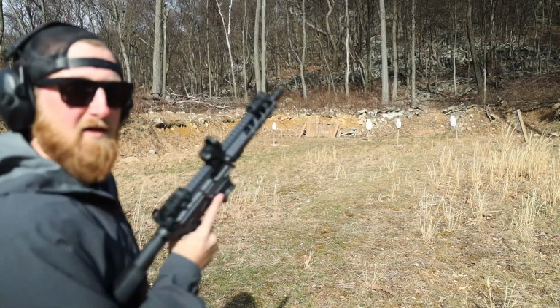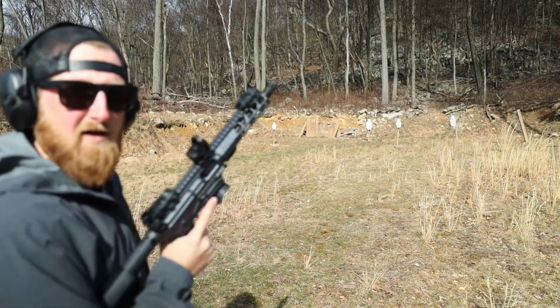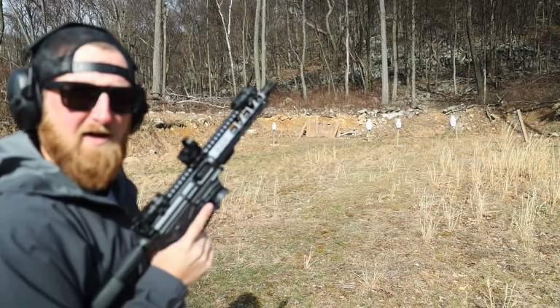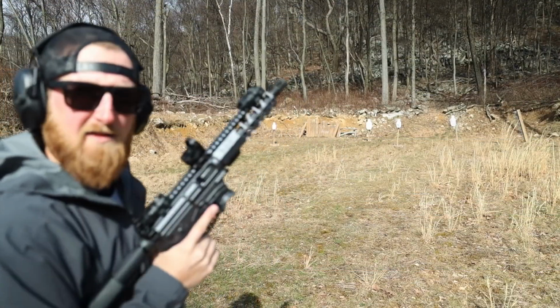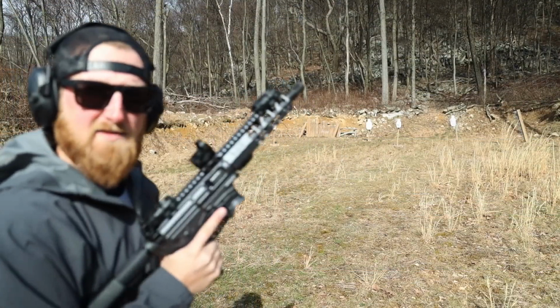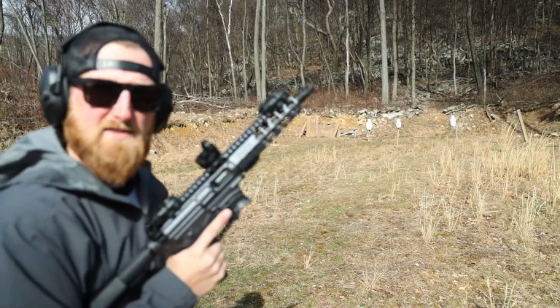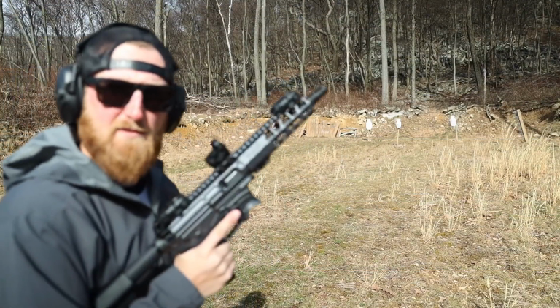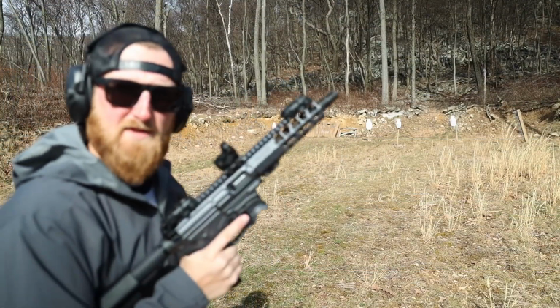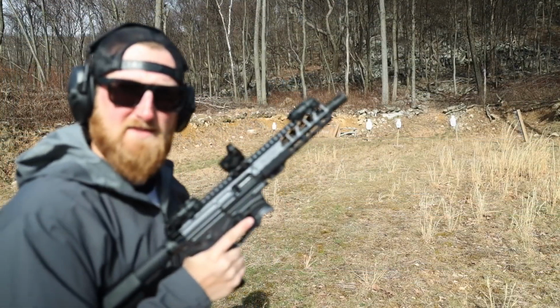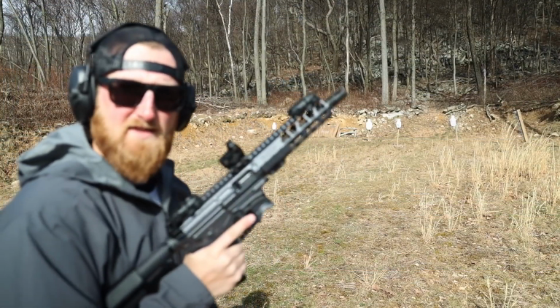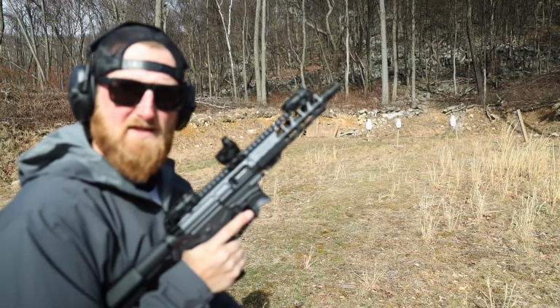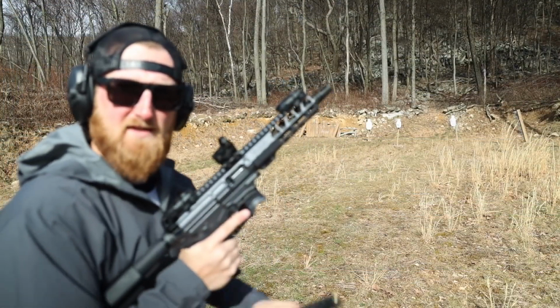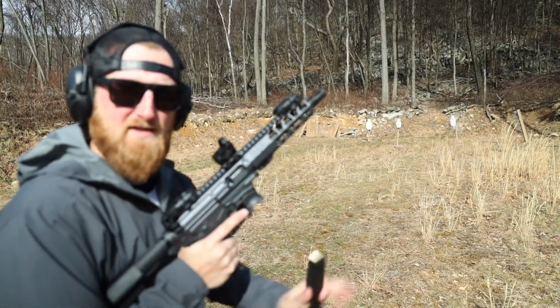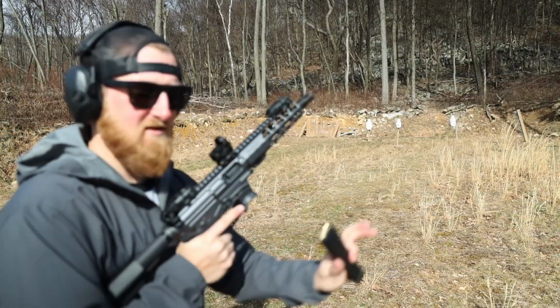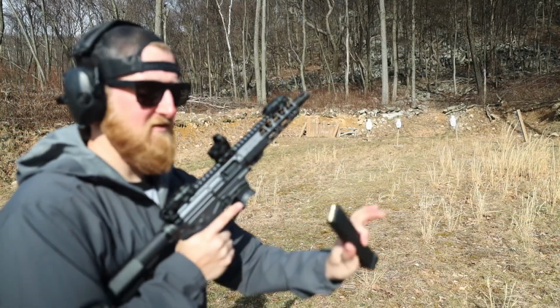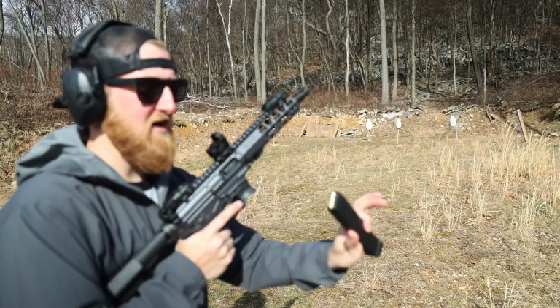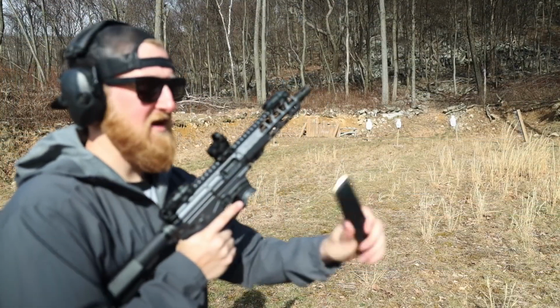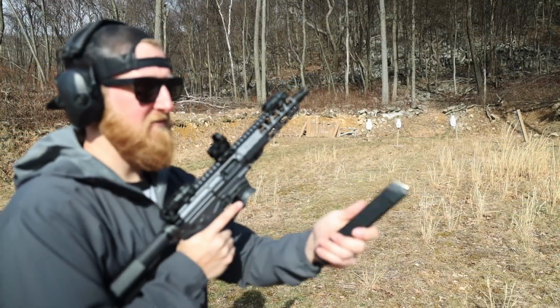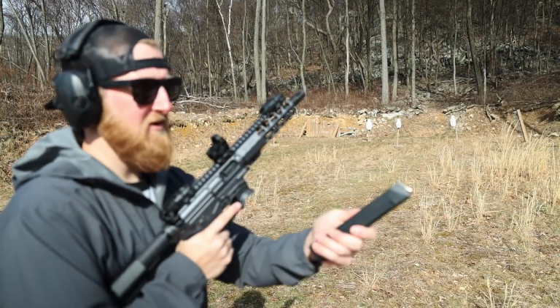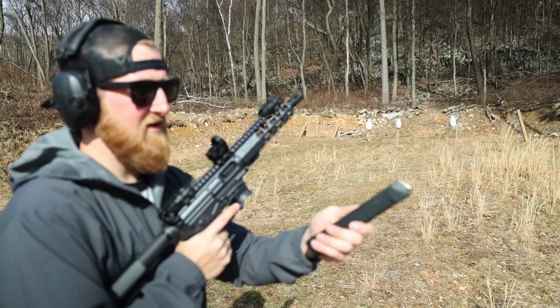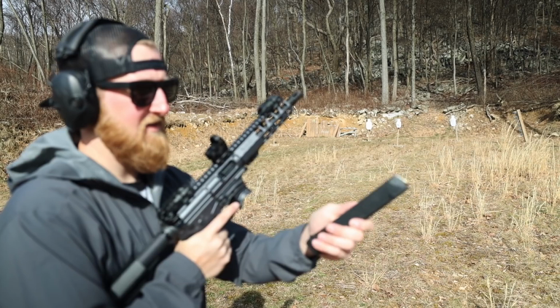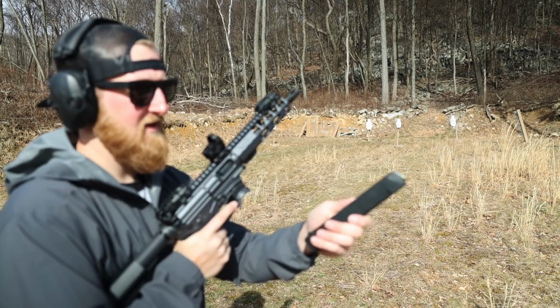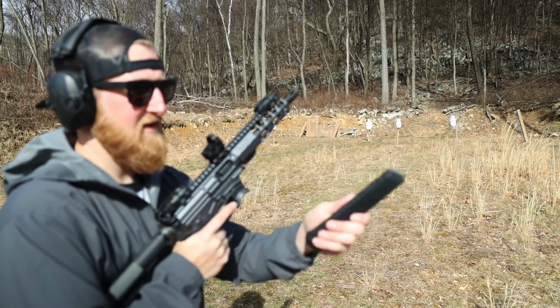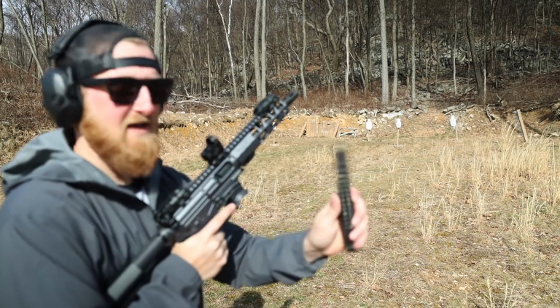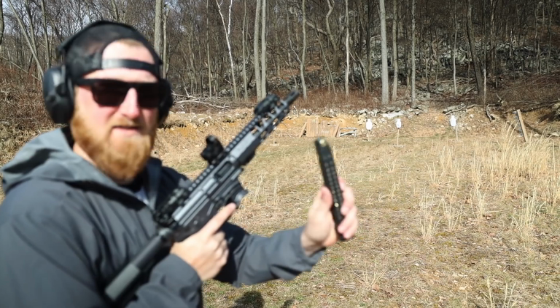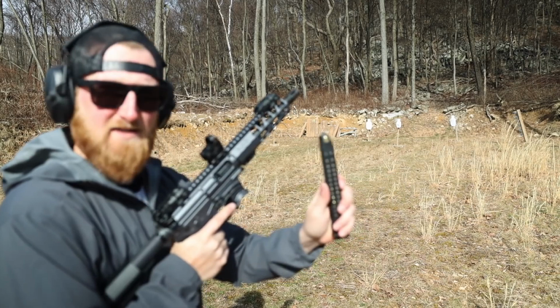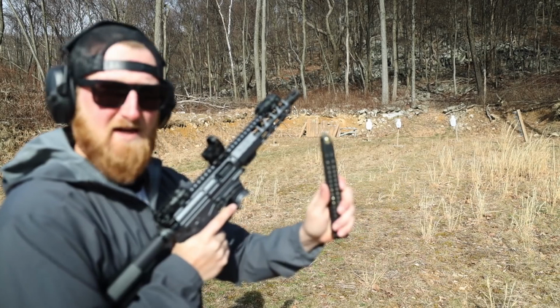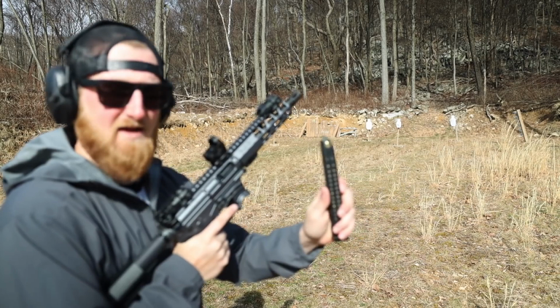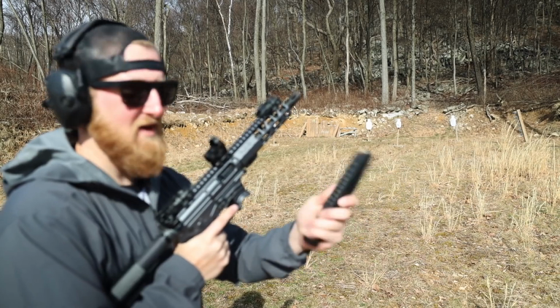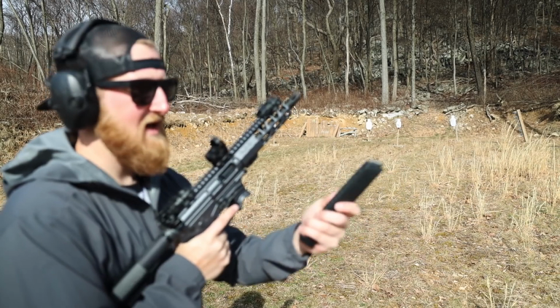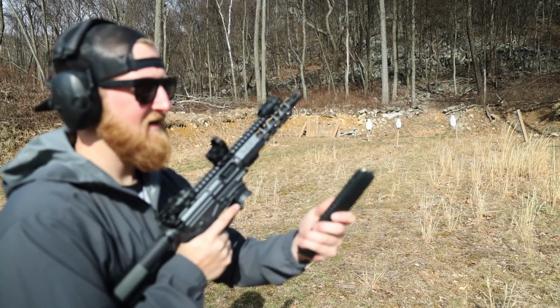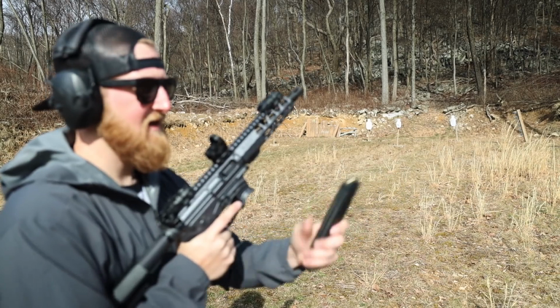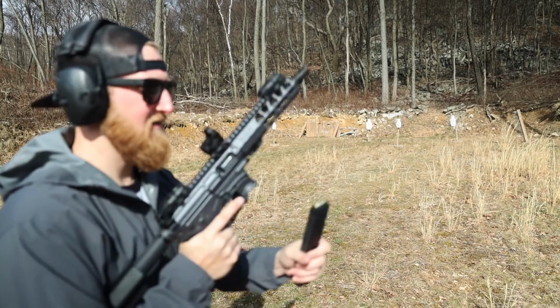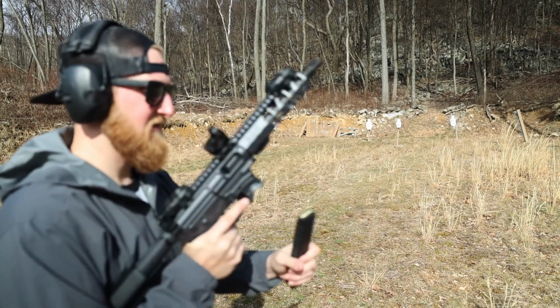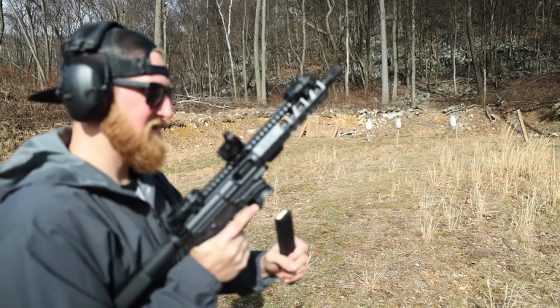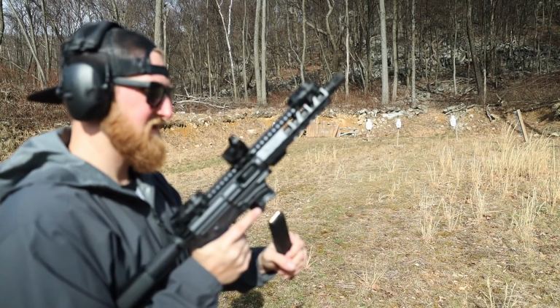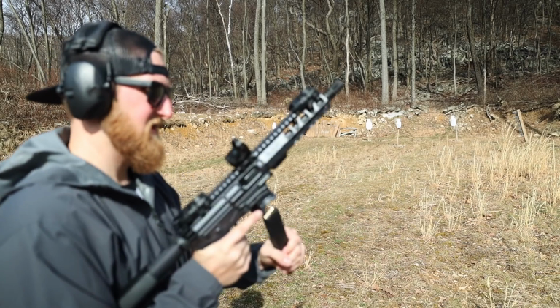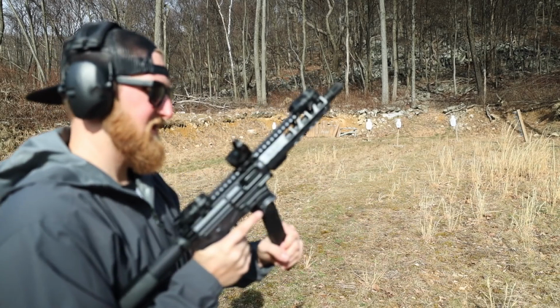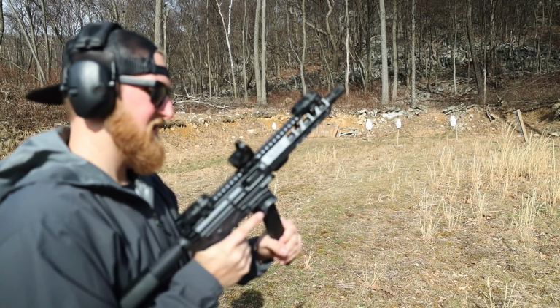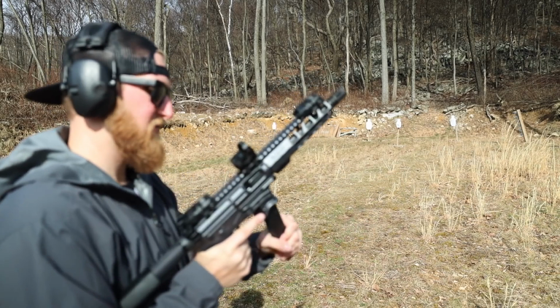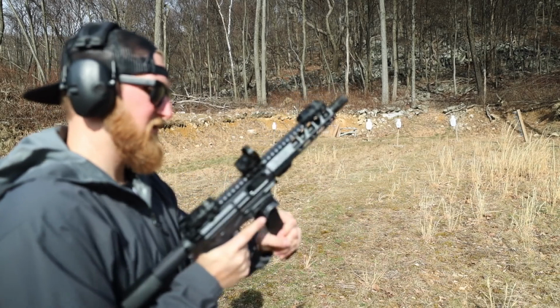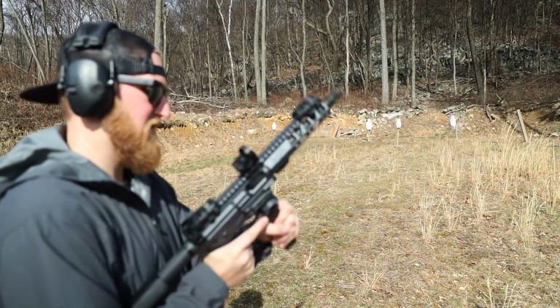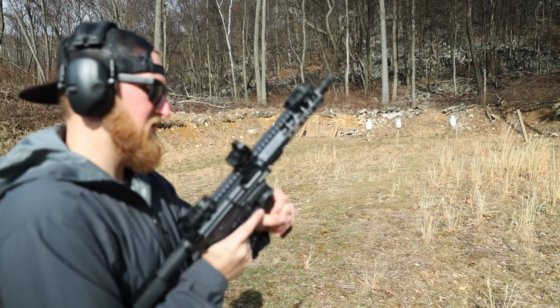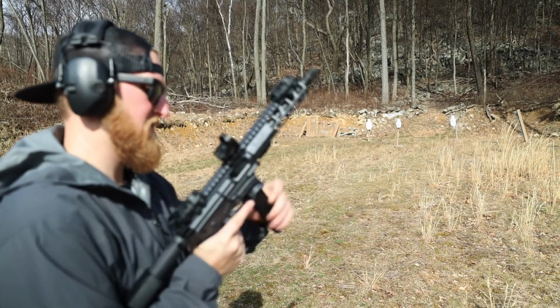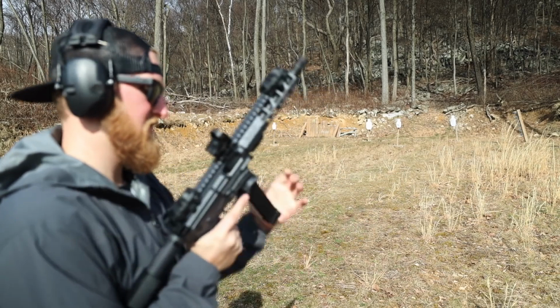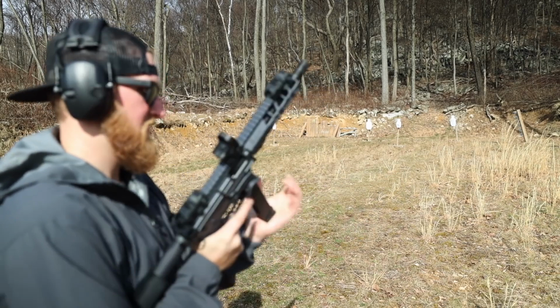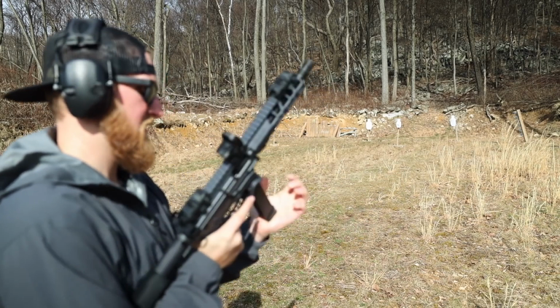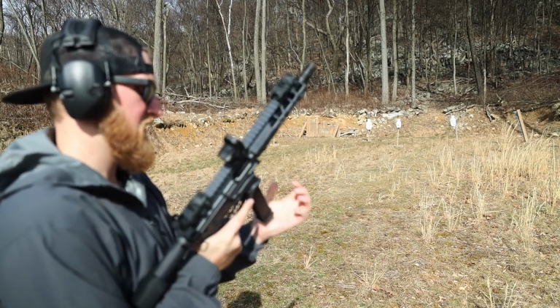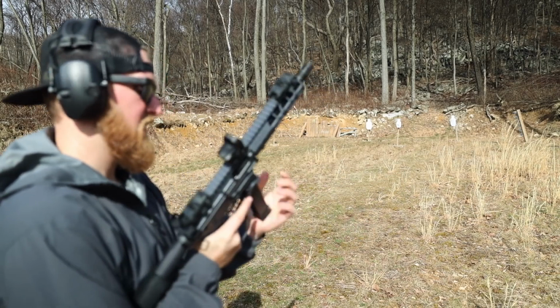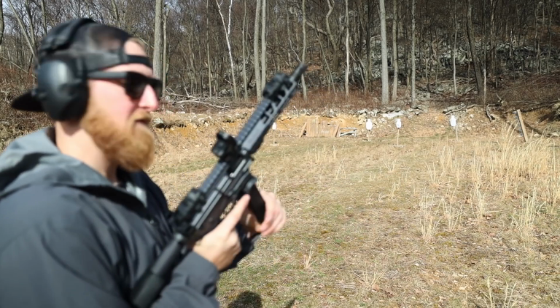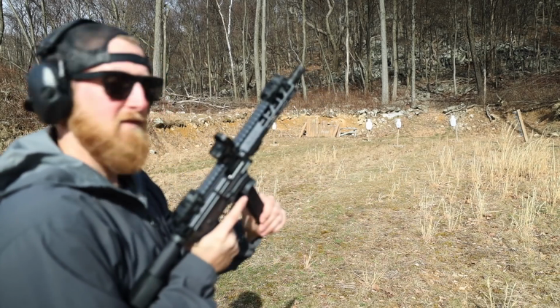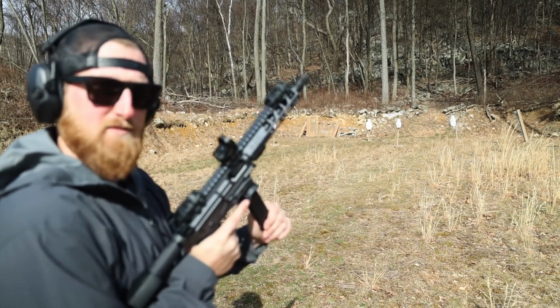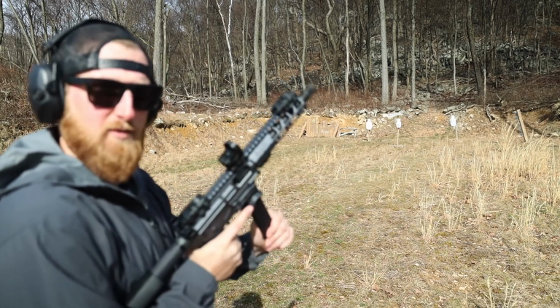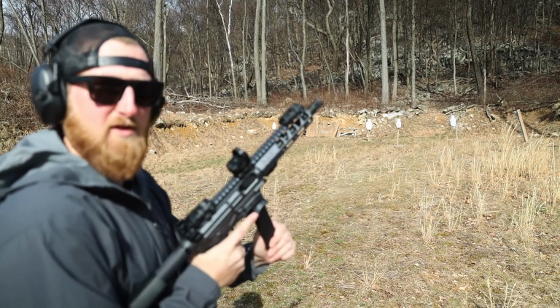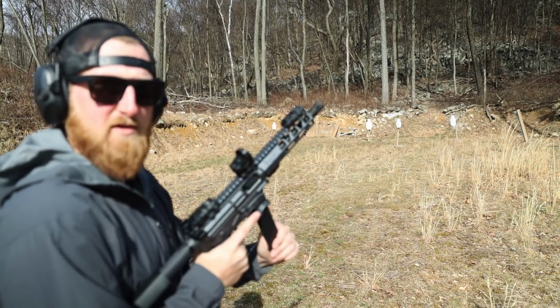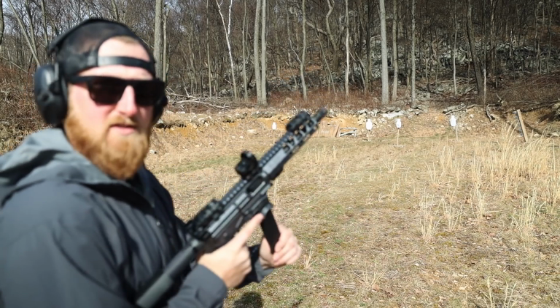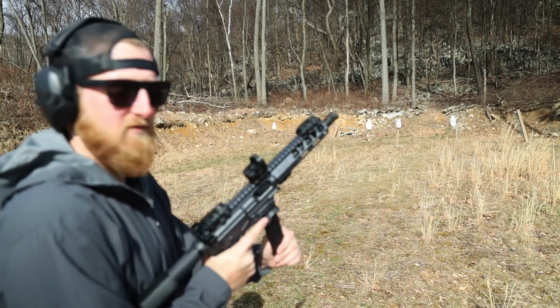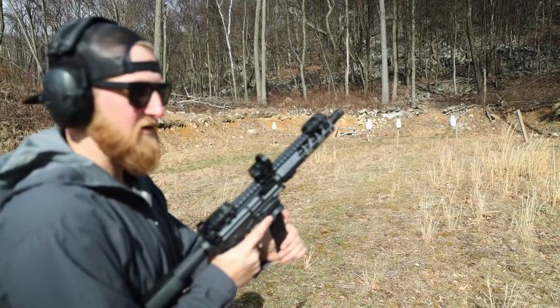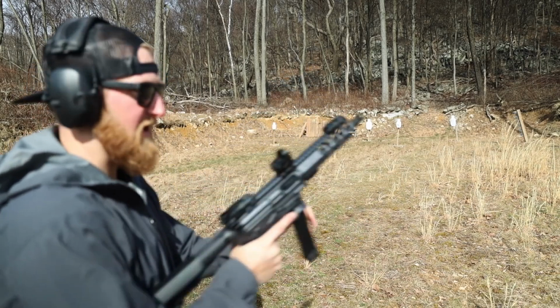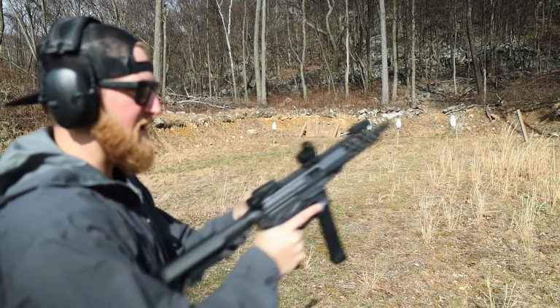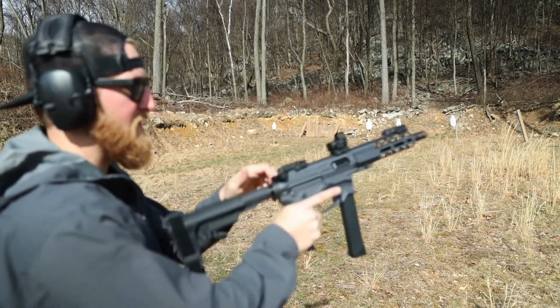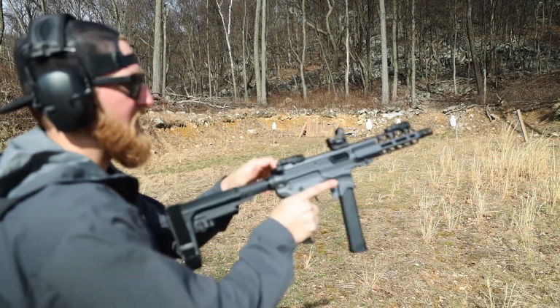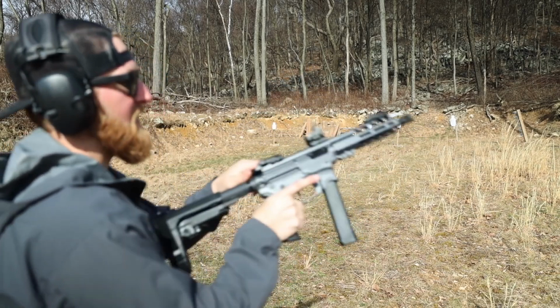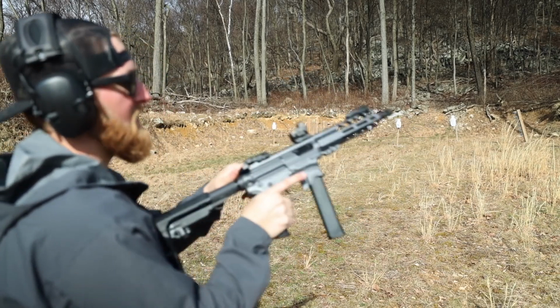Running the KCI mag now that this thing came with — feels pretty close to a Glock mag.